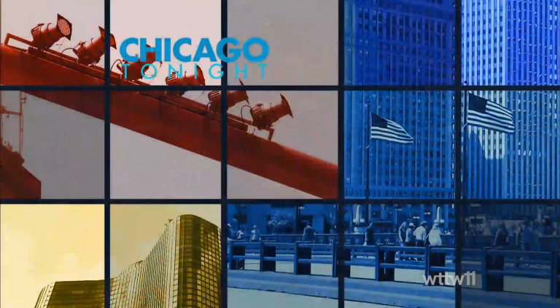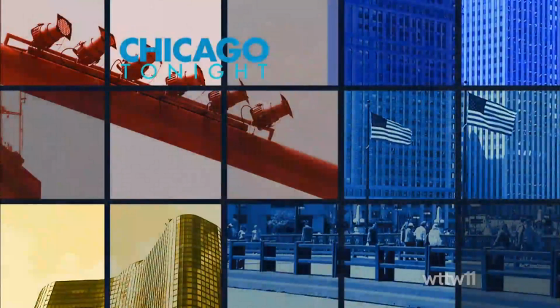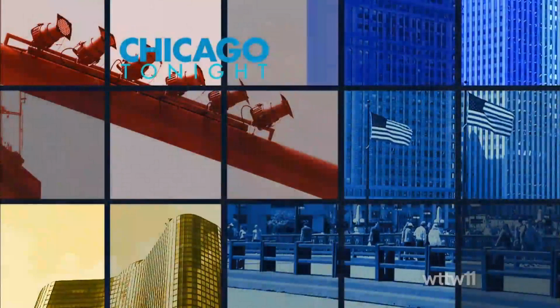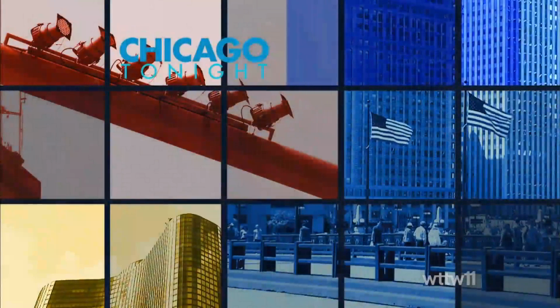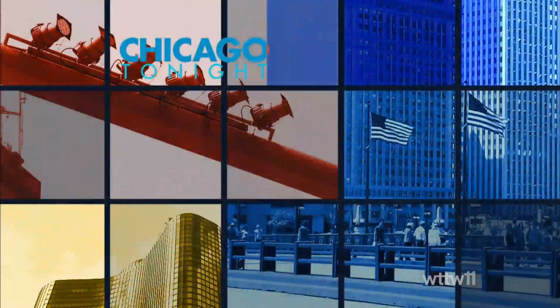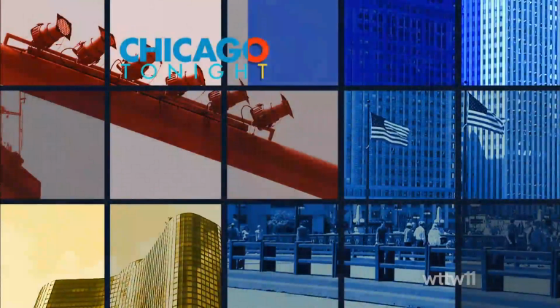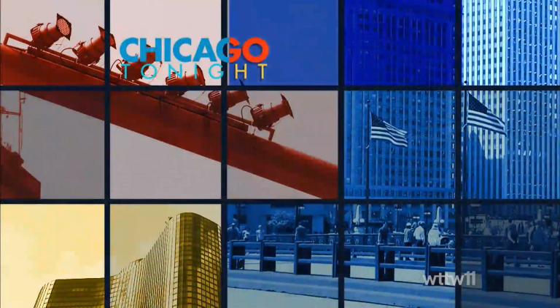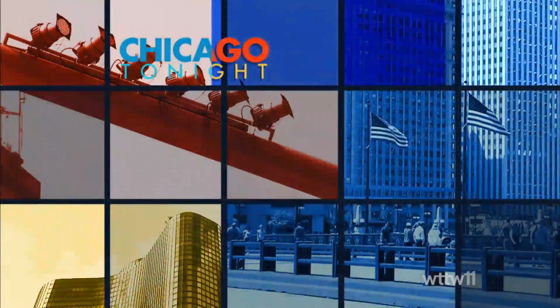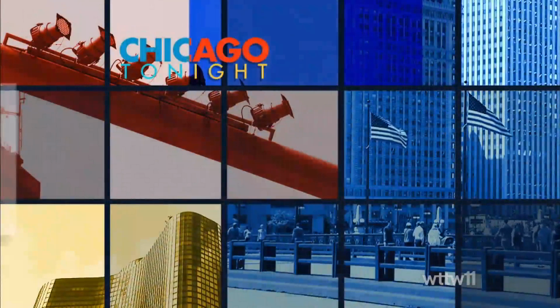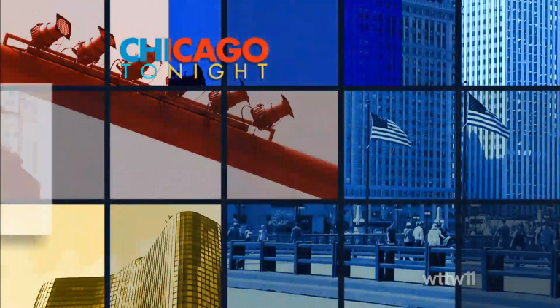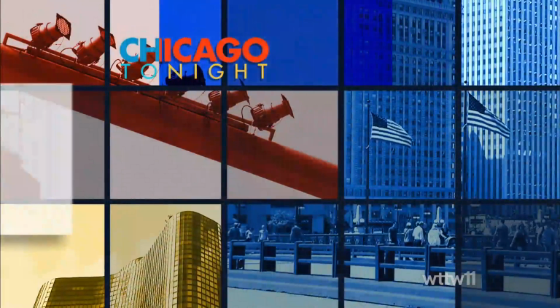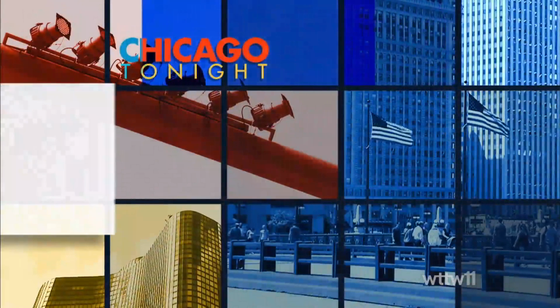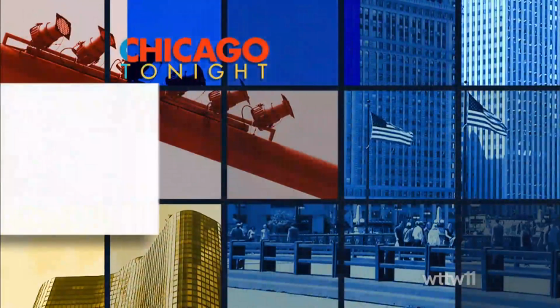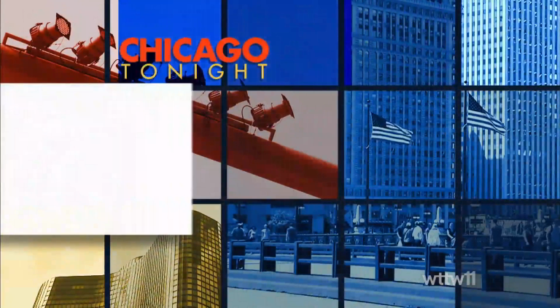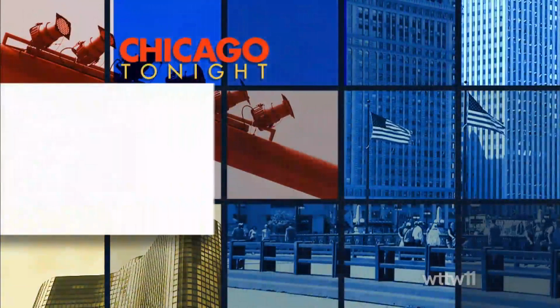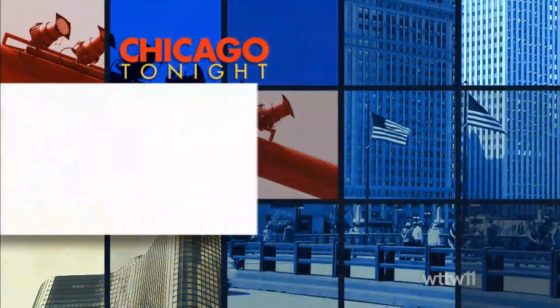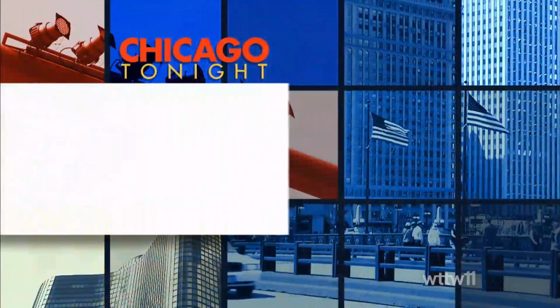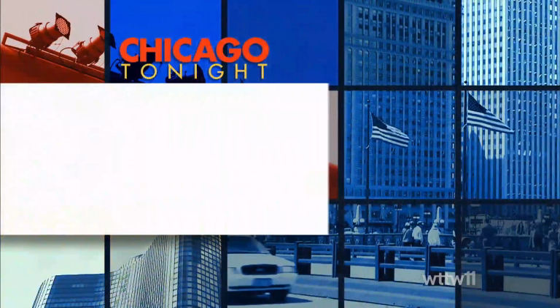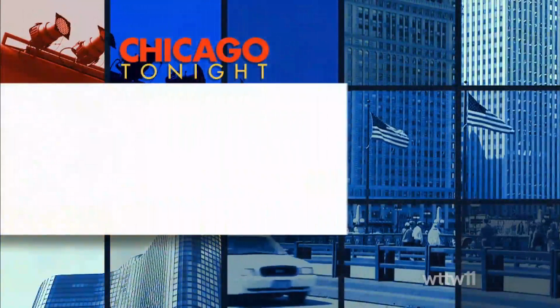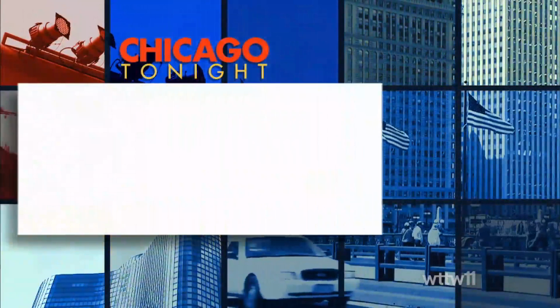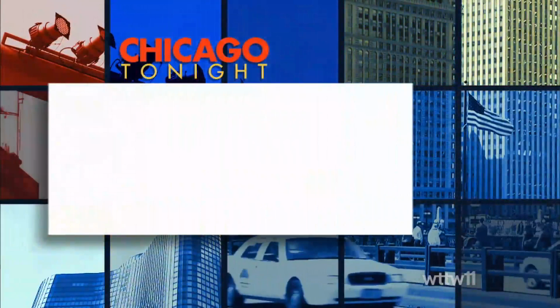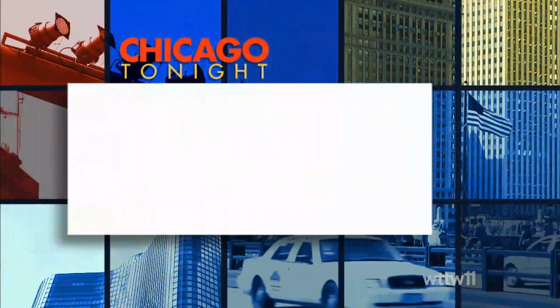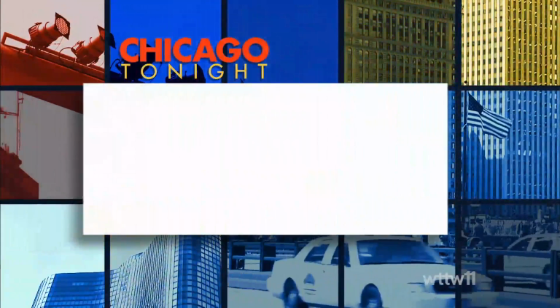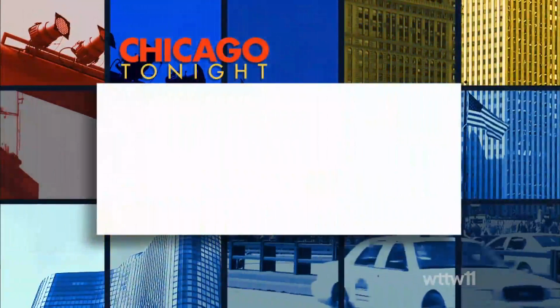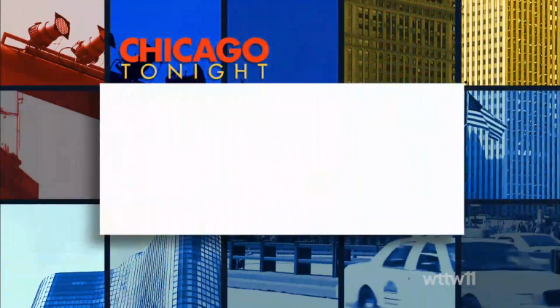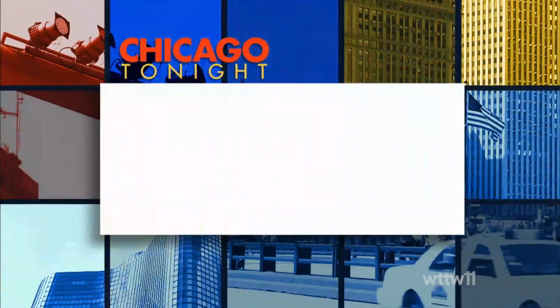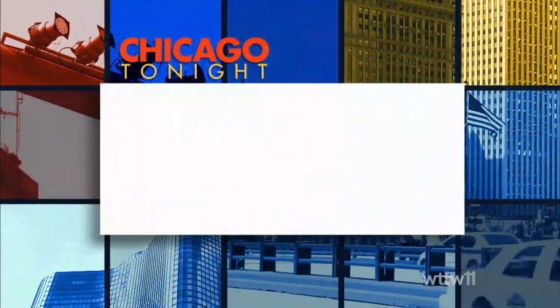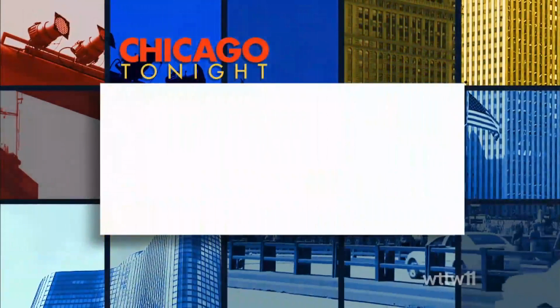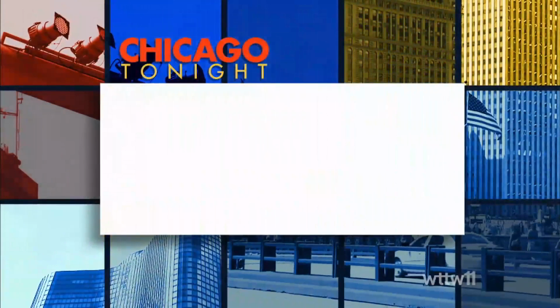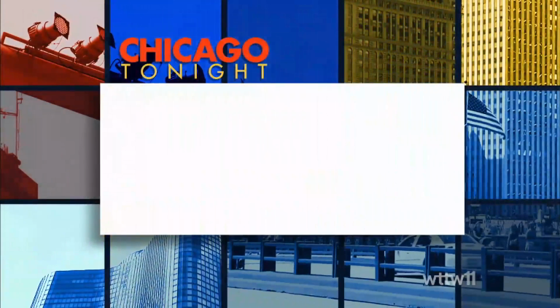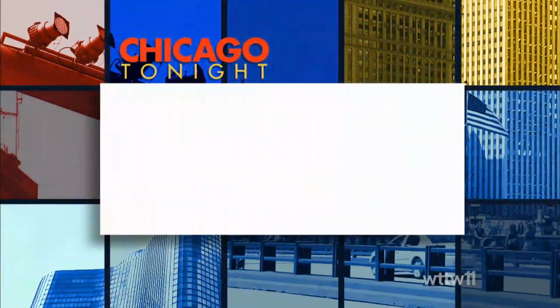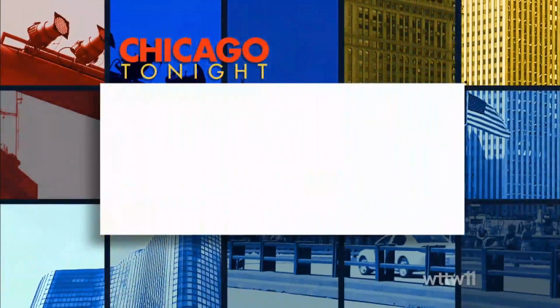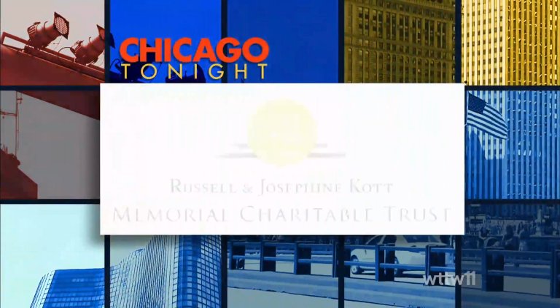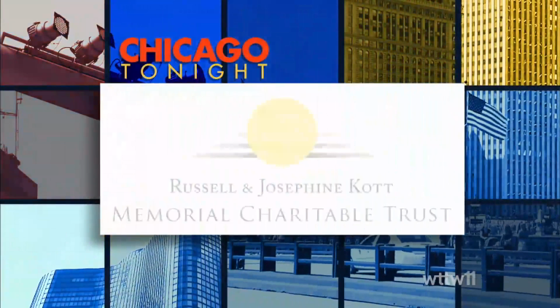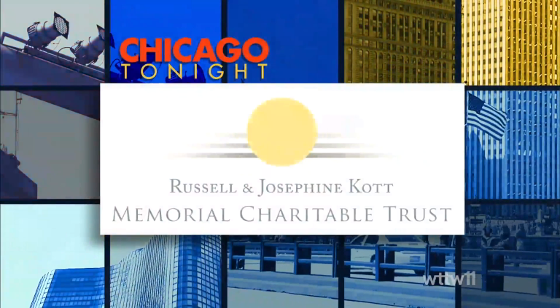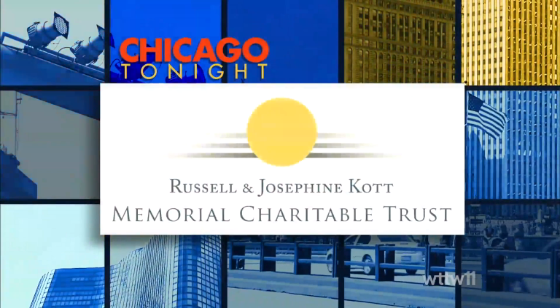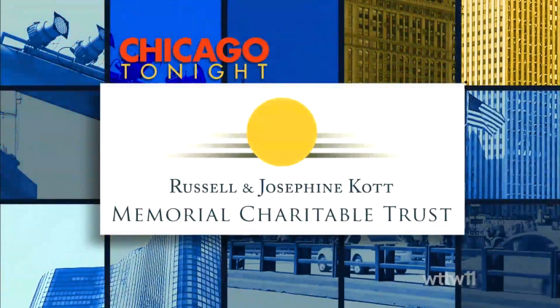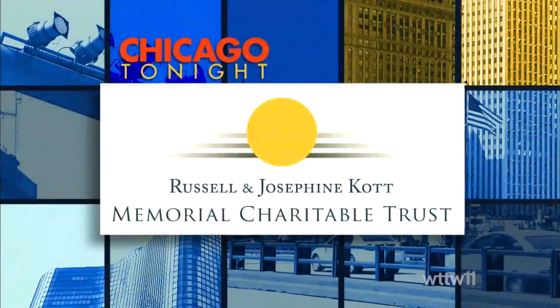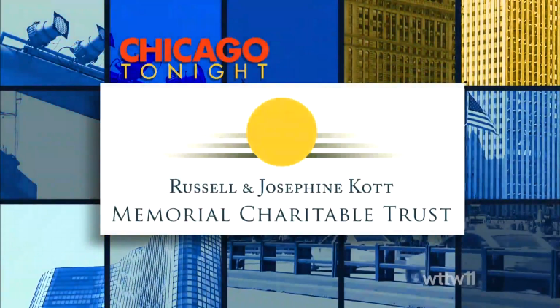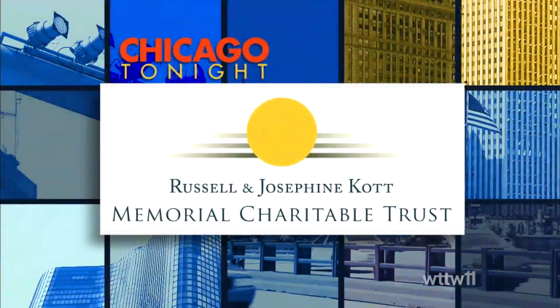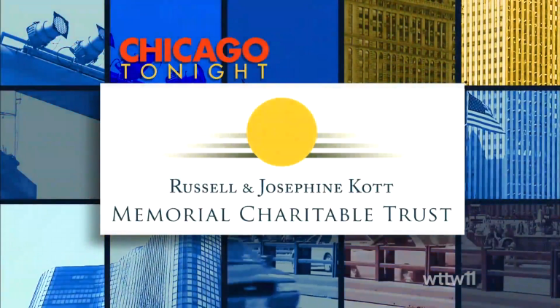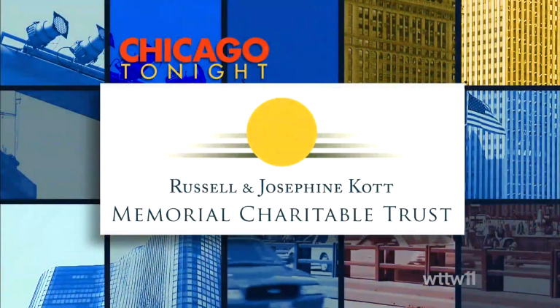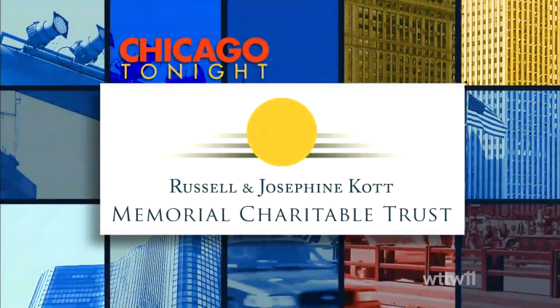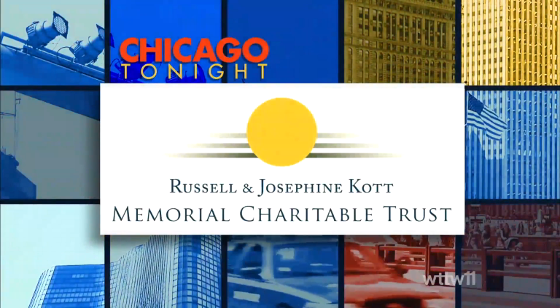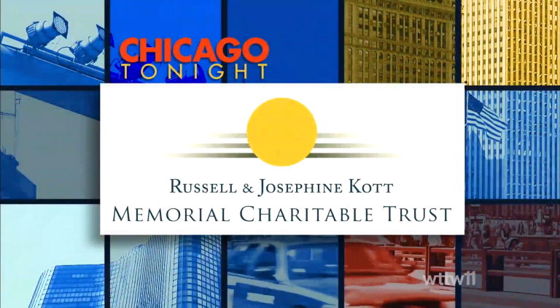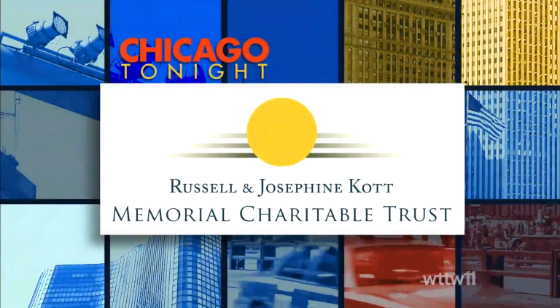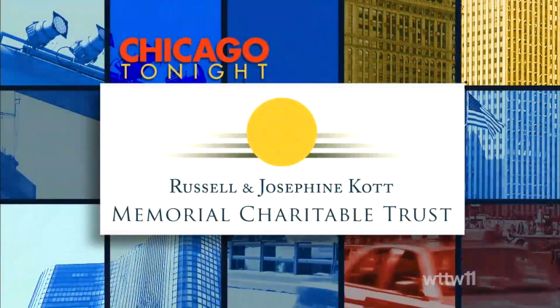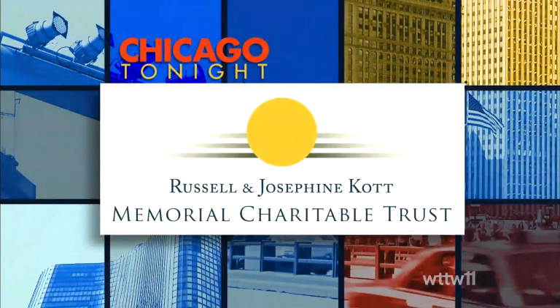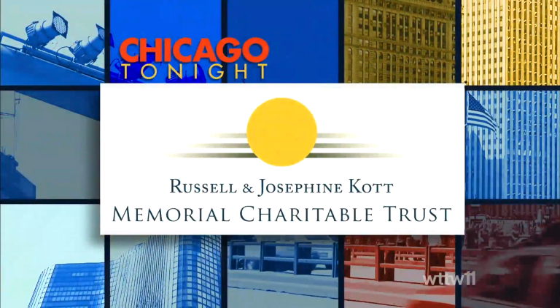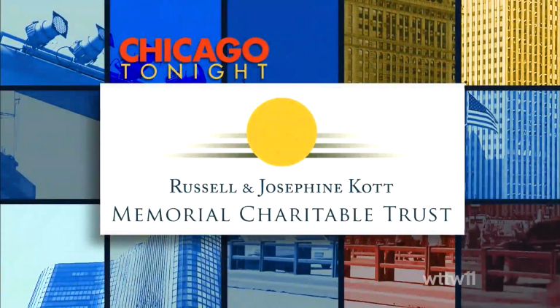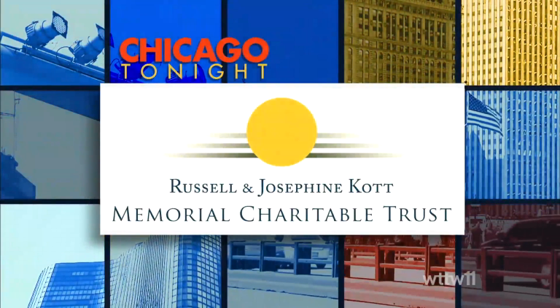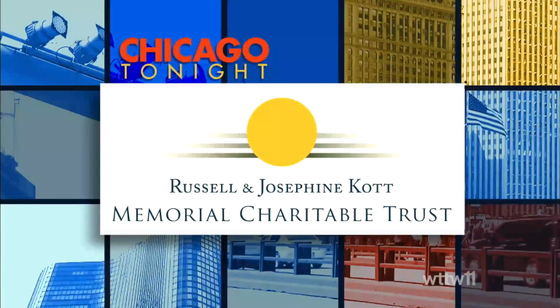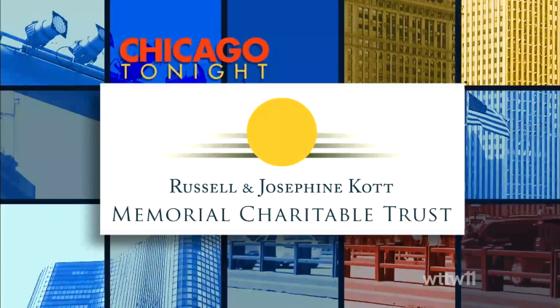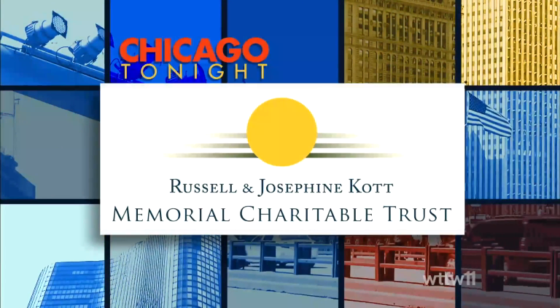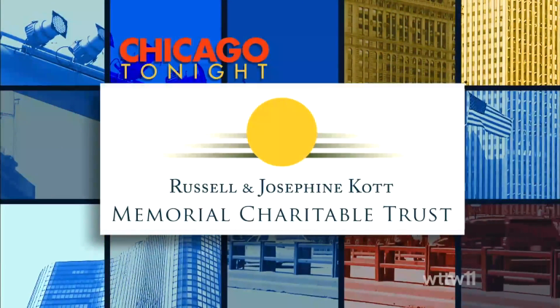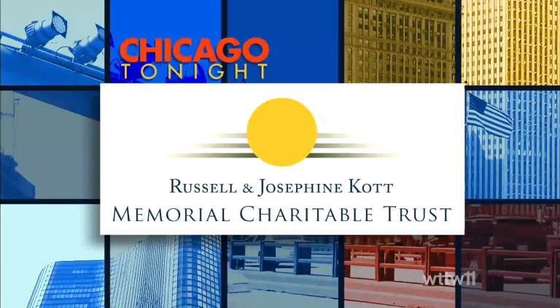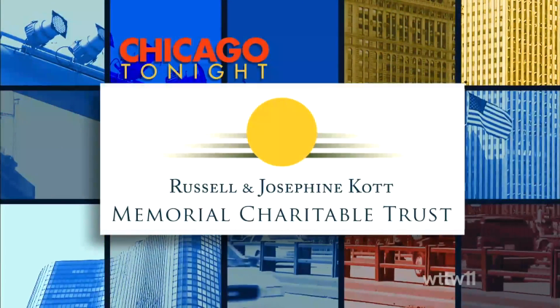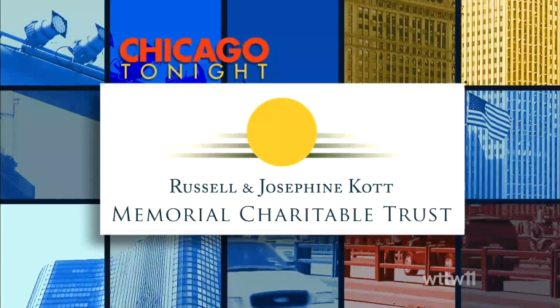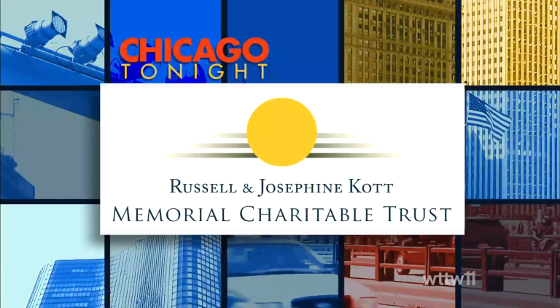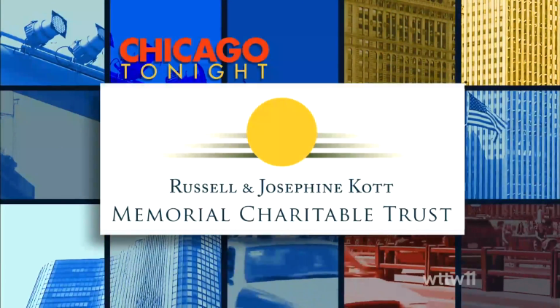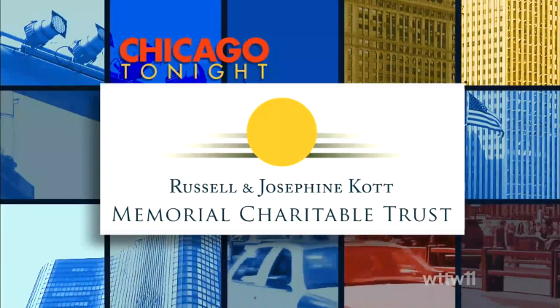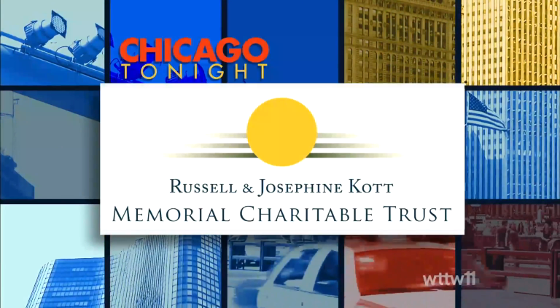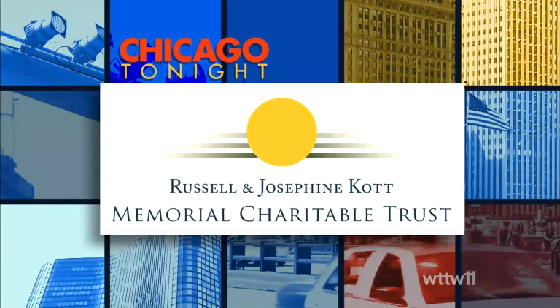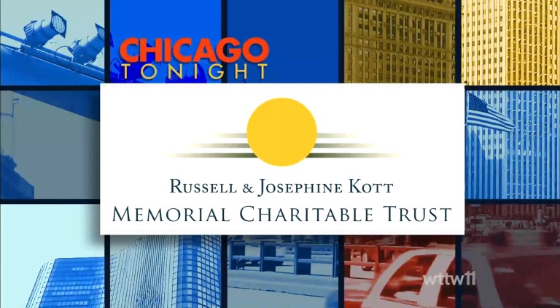Scientific Chicago is made possible in part by the Russell and Josephine Cott Memorial Charitable Trust.